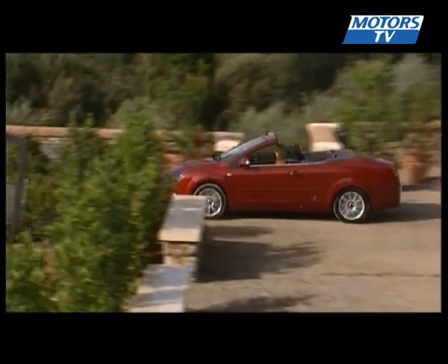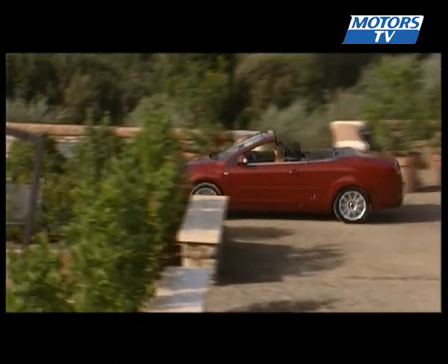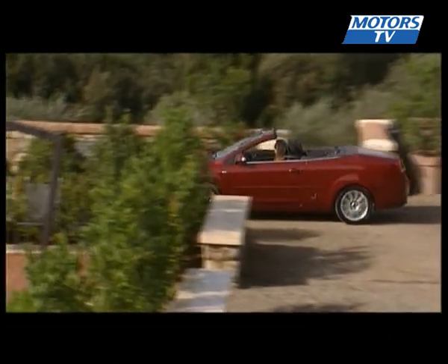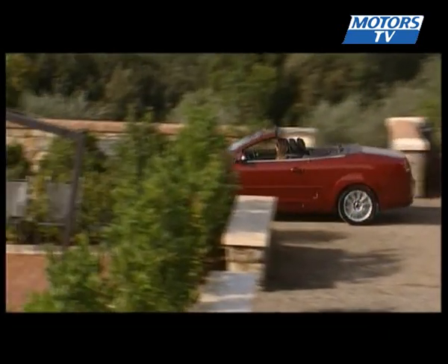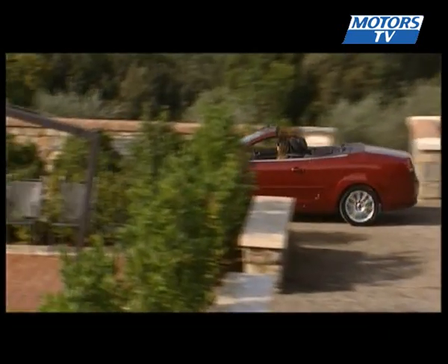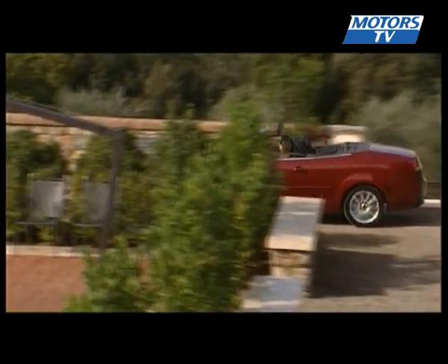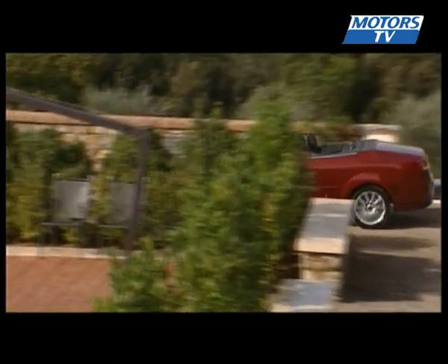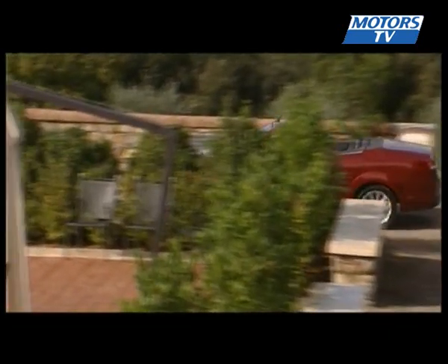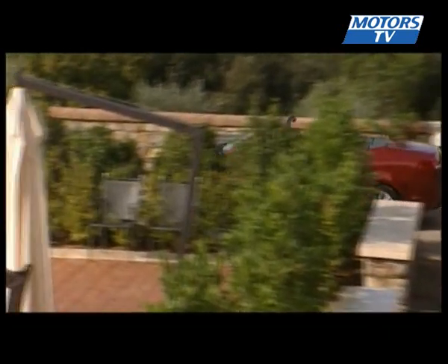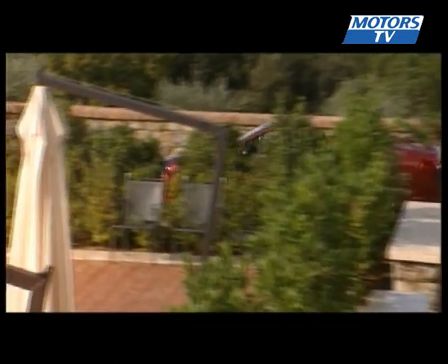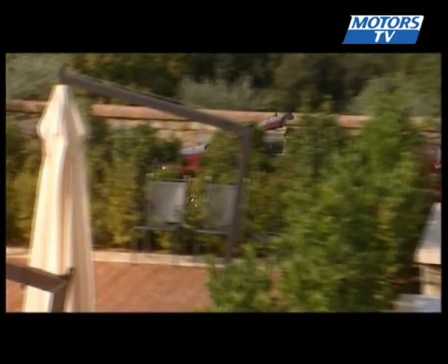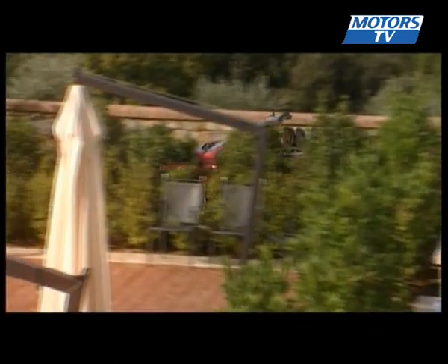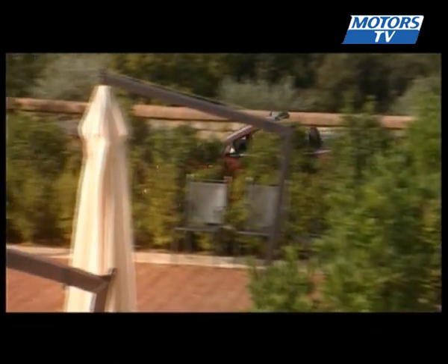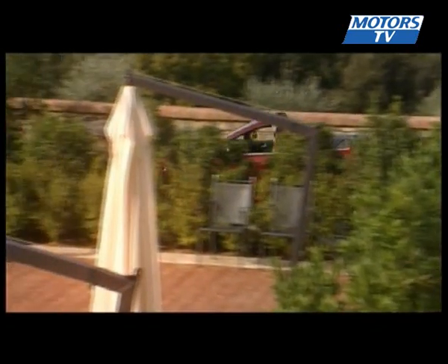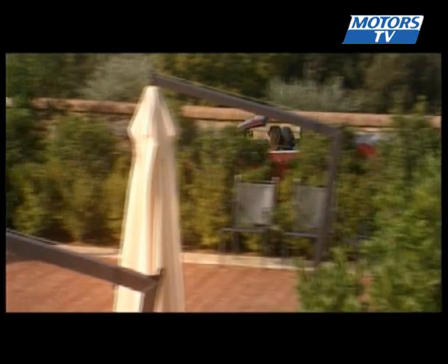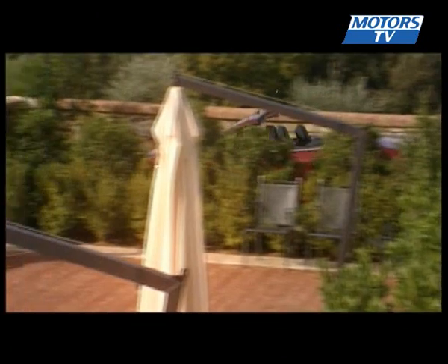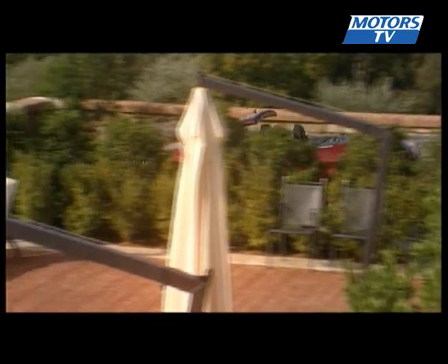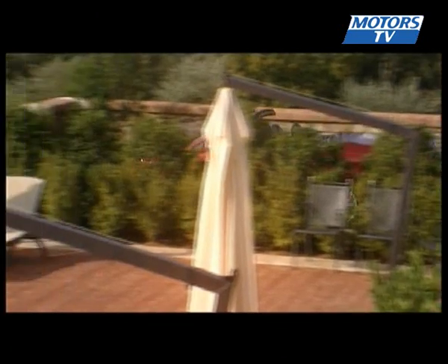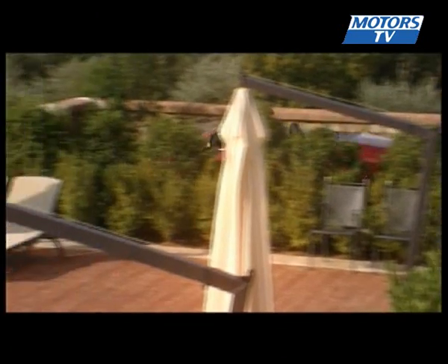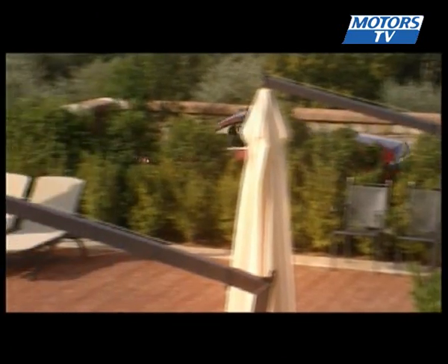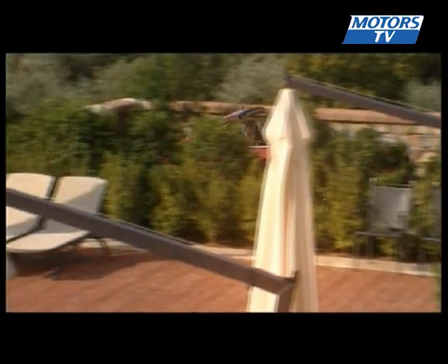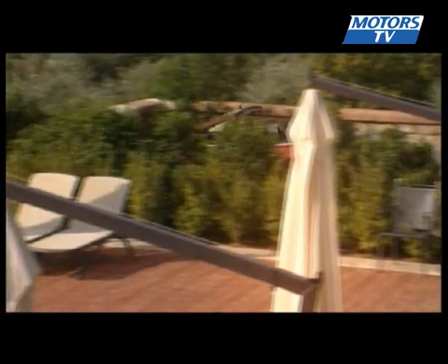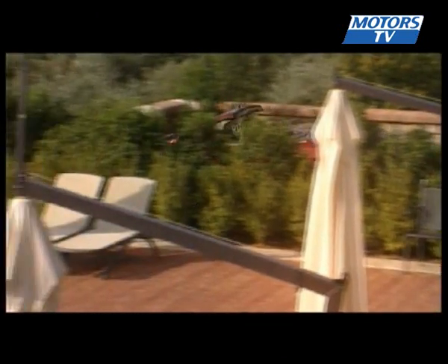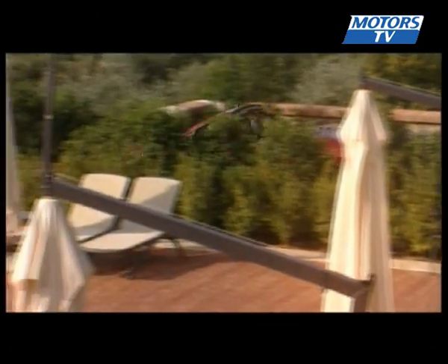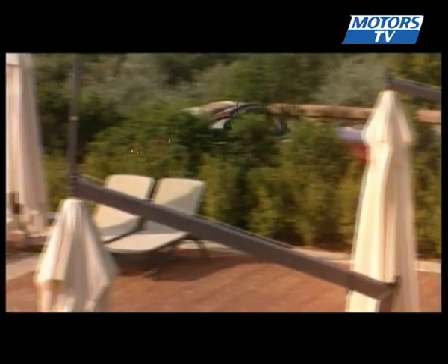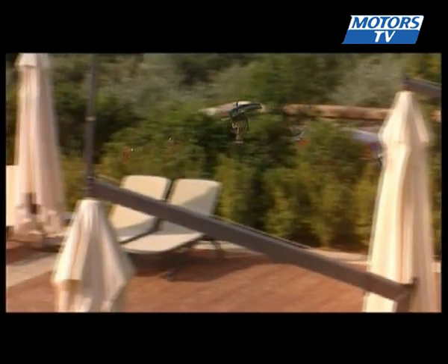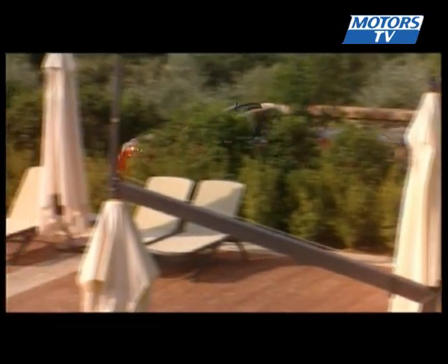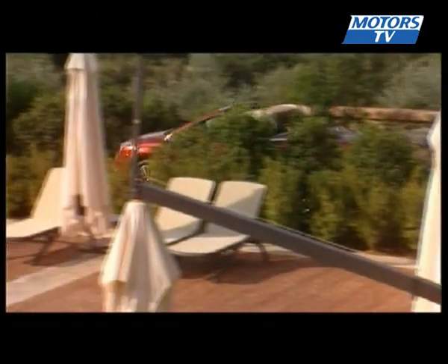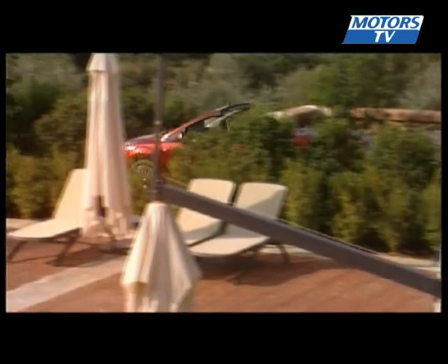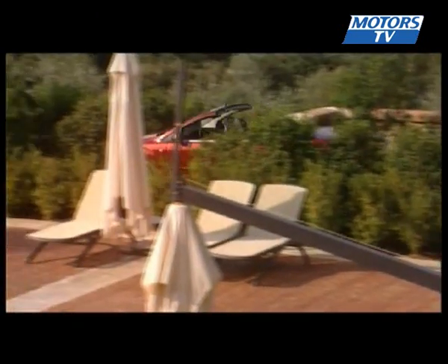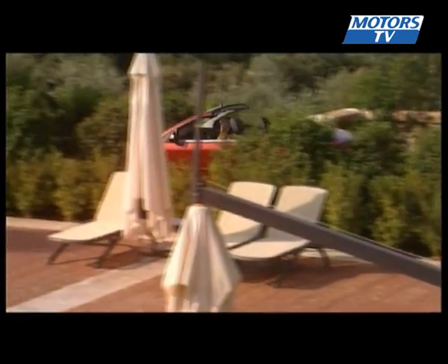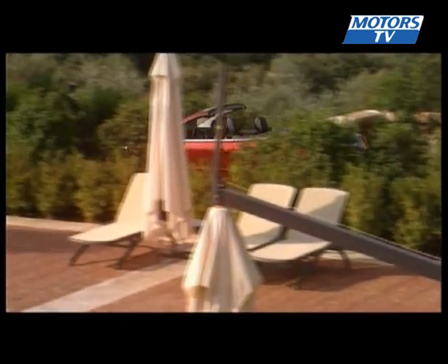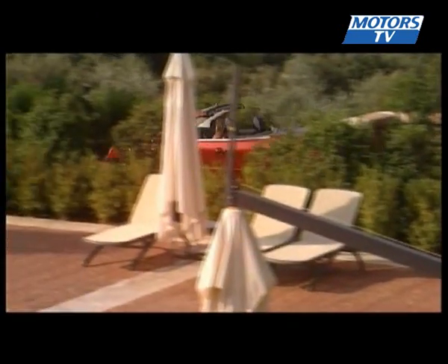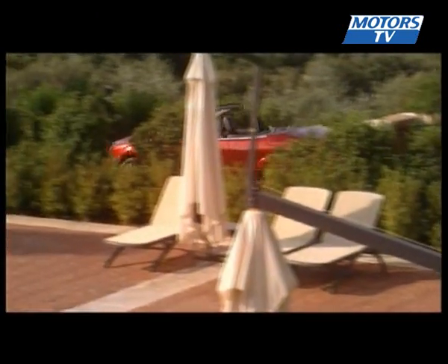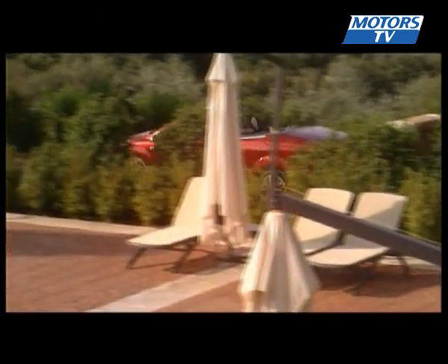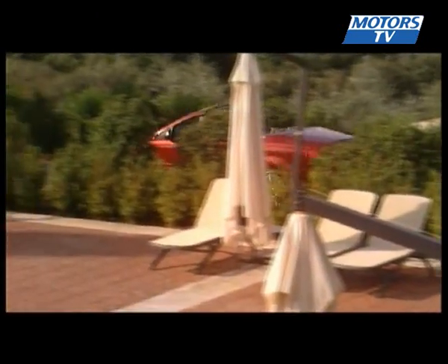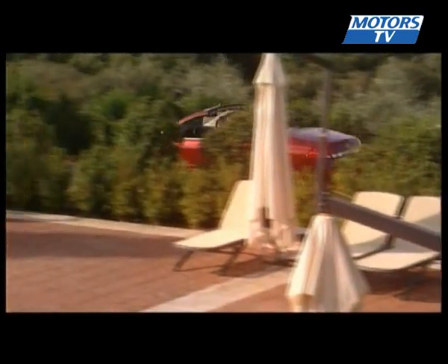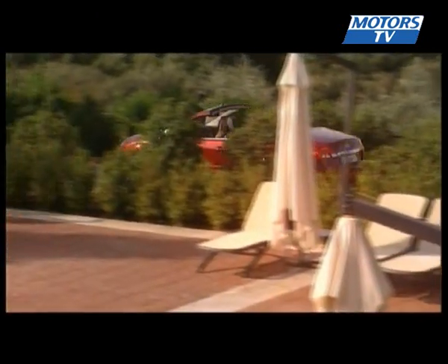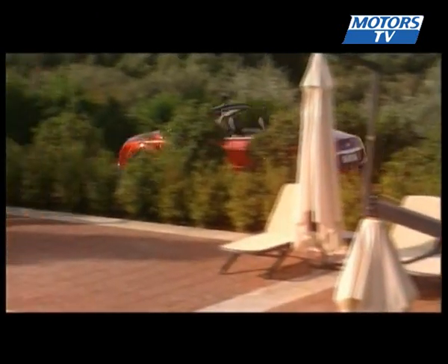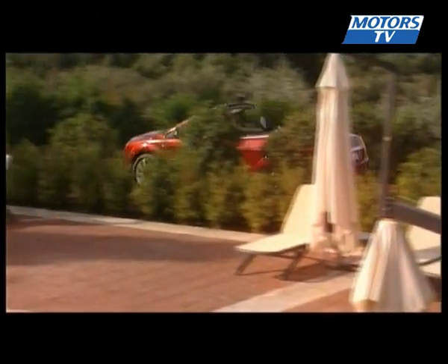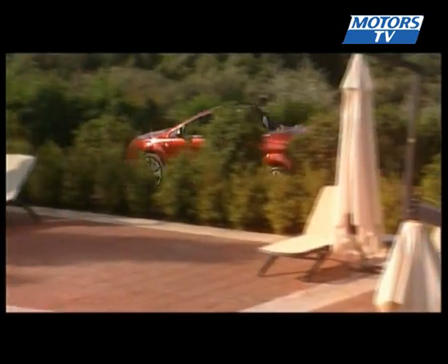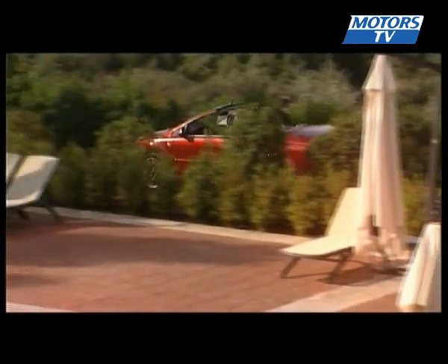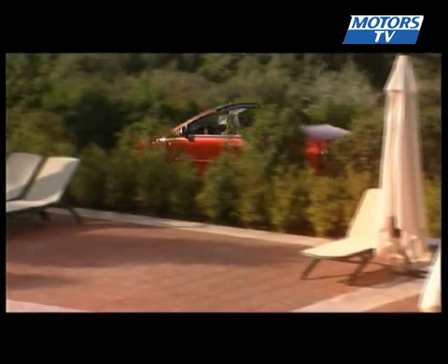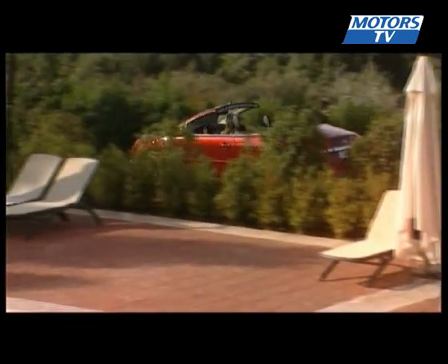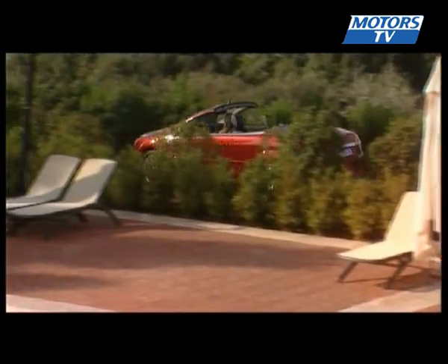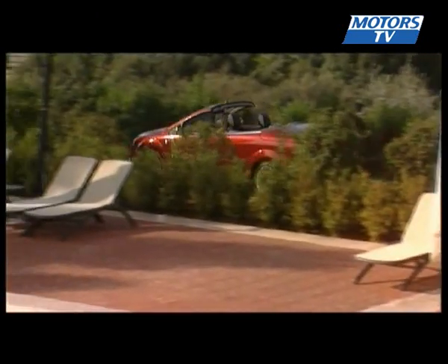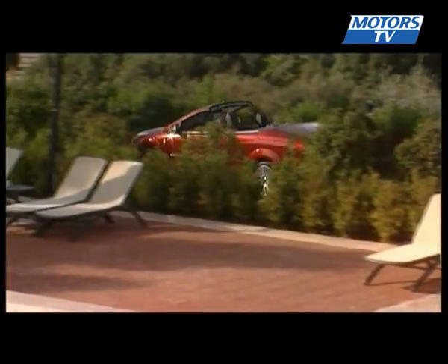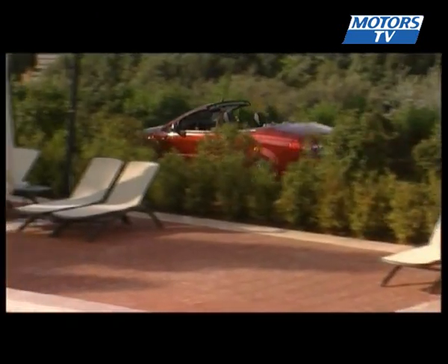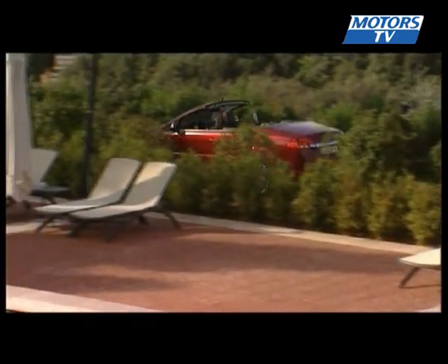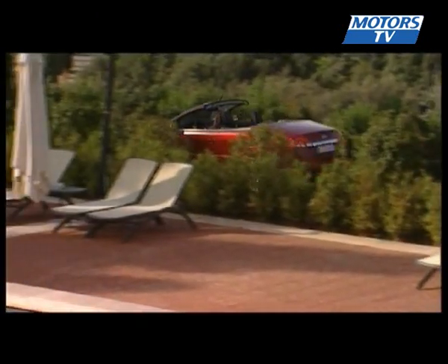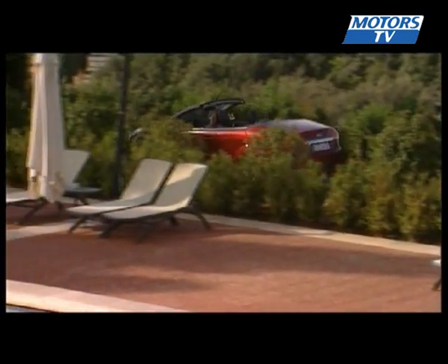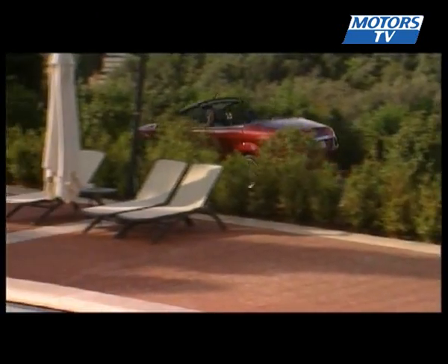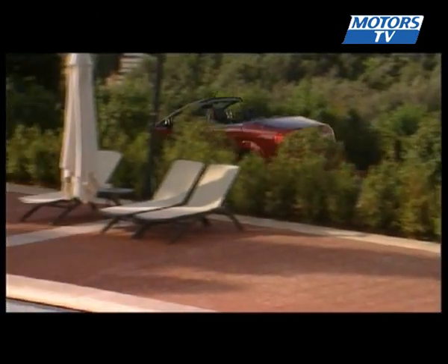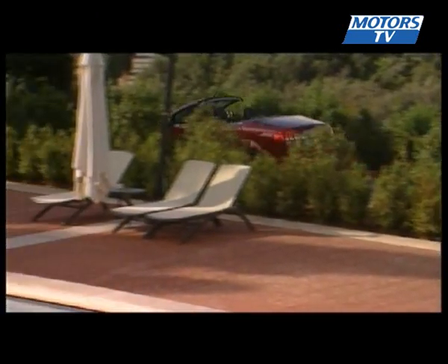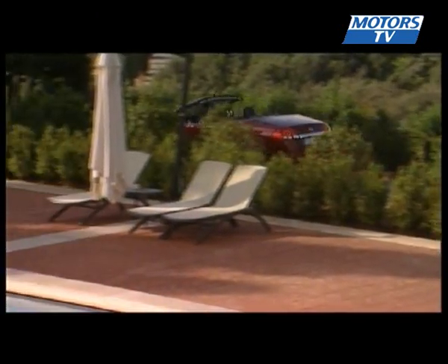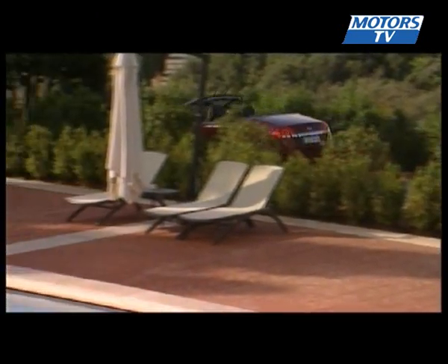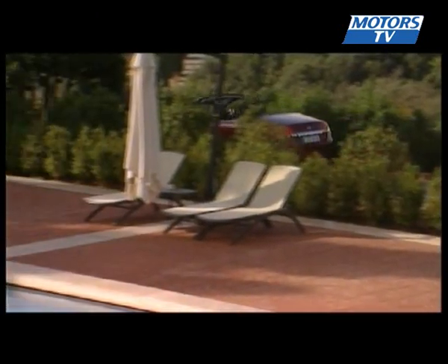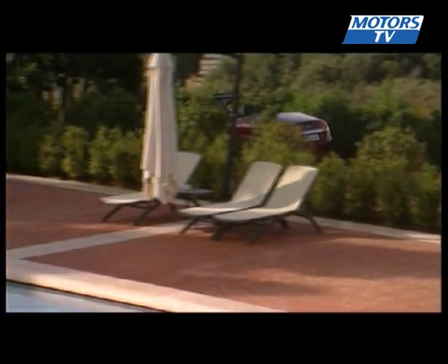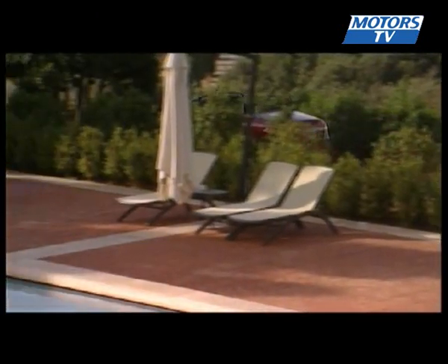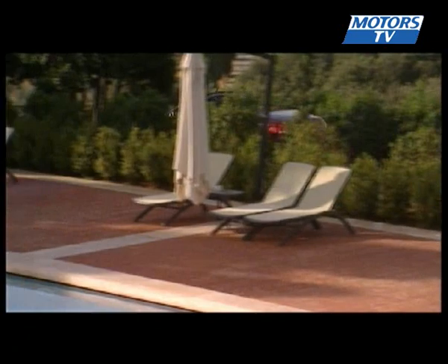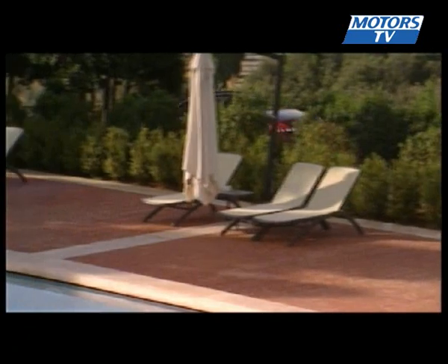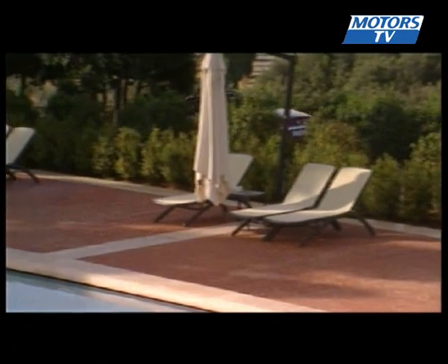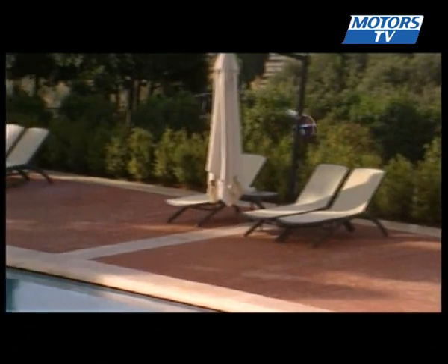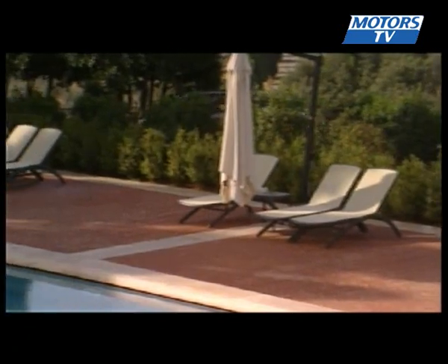In an attempt to stand out, there are two petrol and one diesel engine options, as well as two new finishes to choose from.